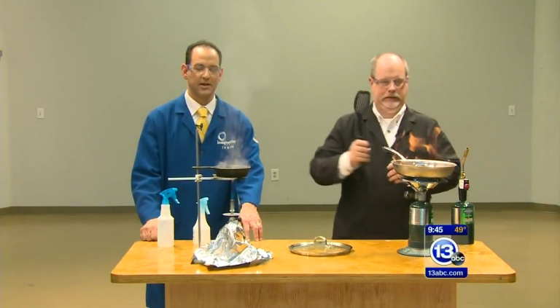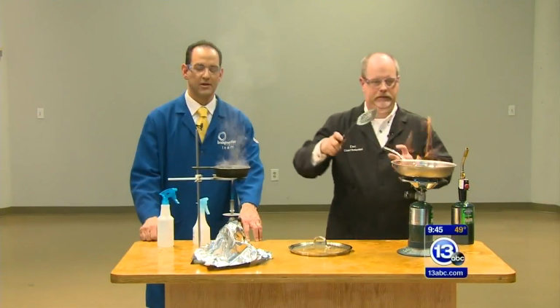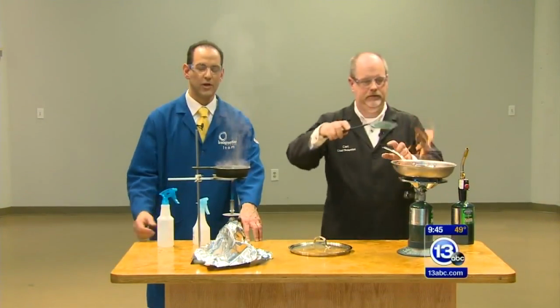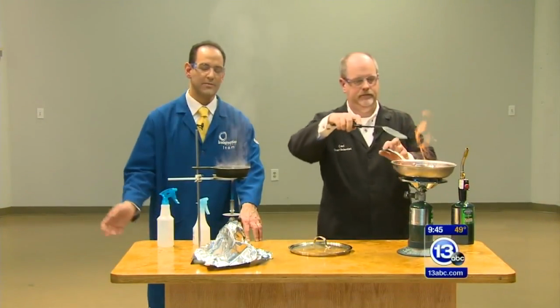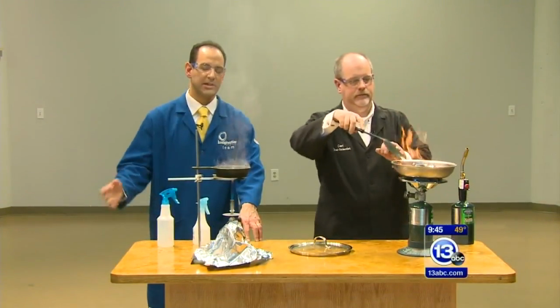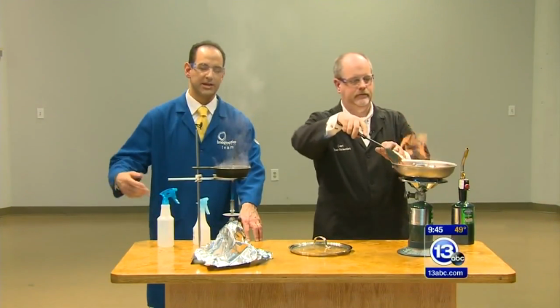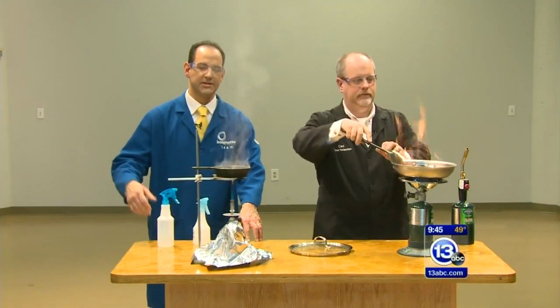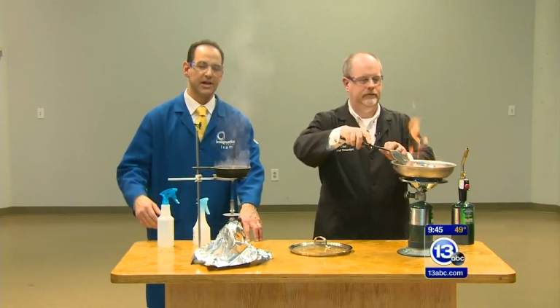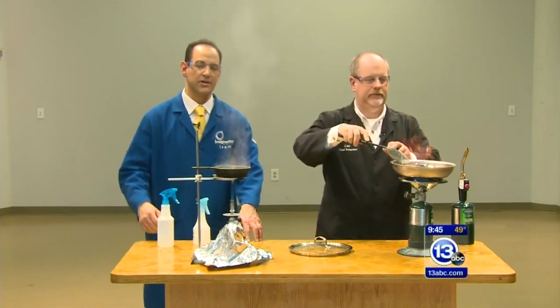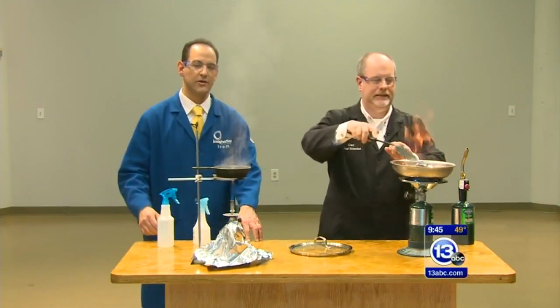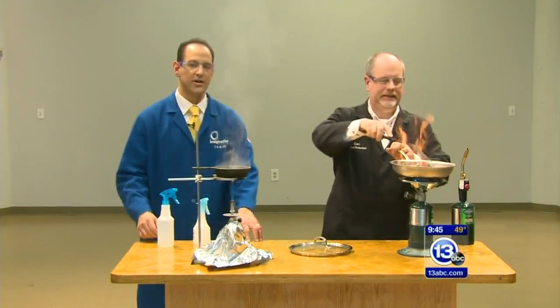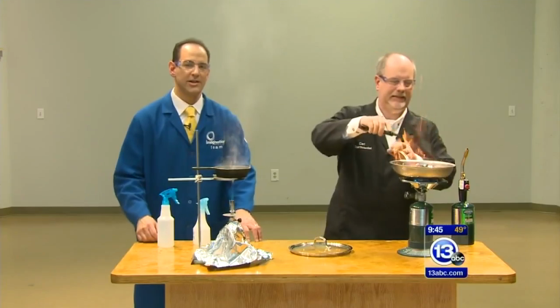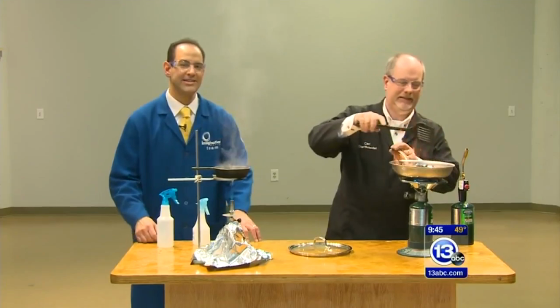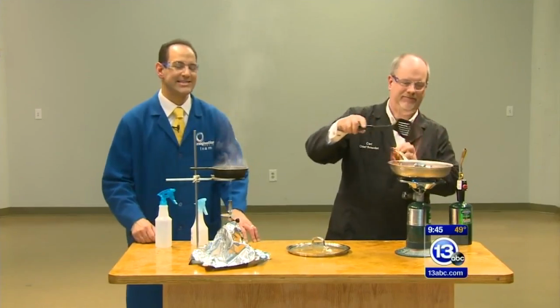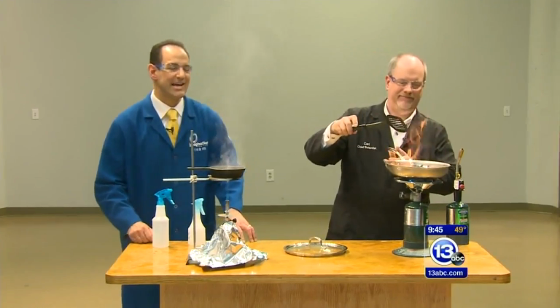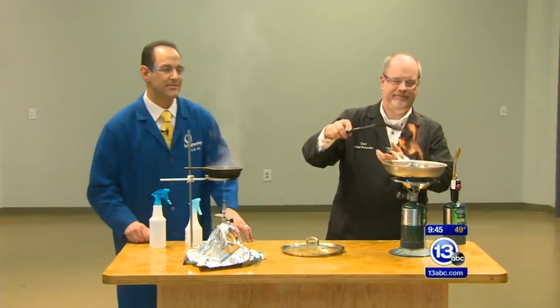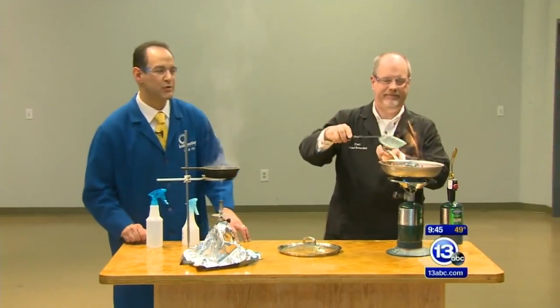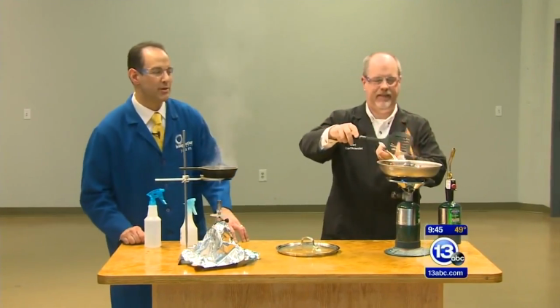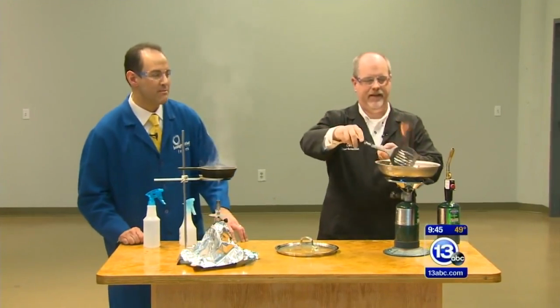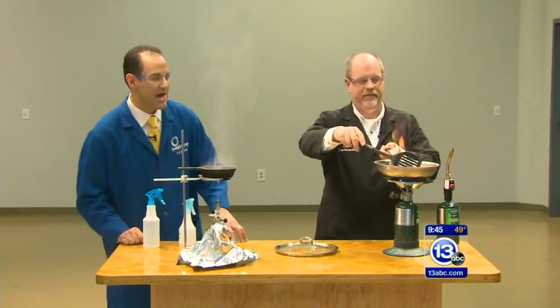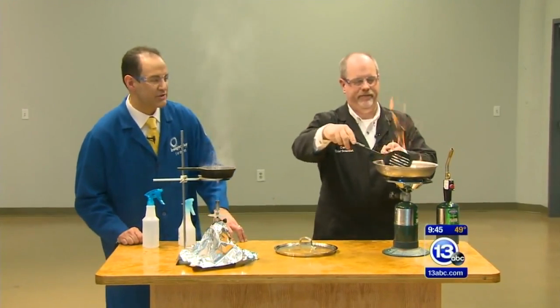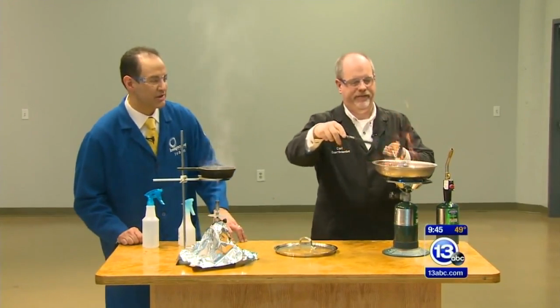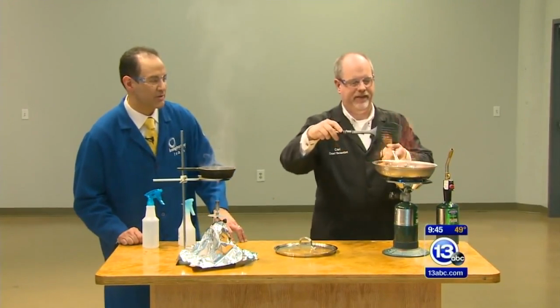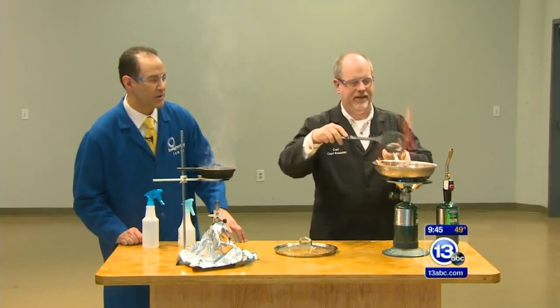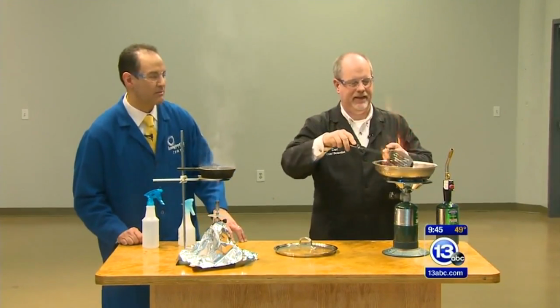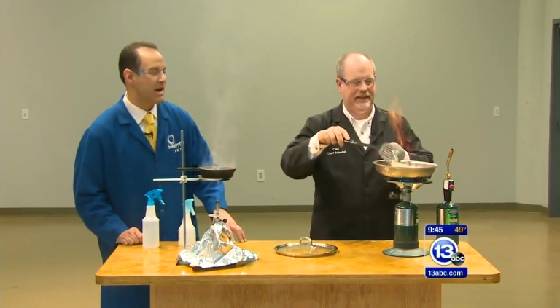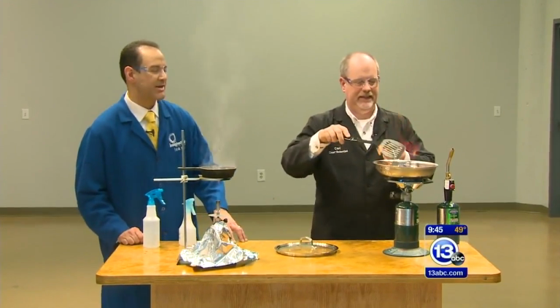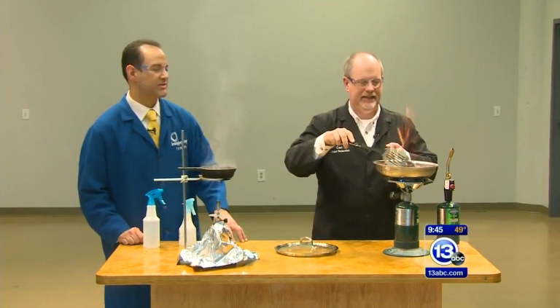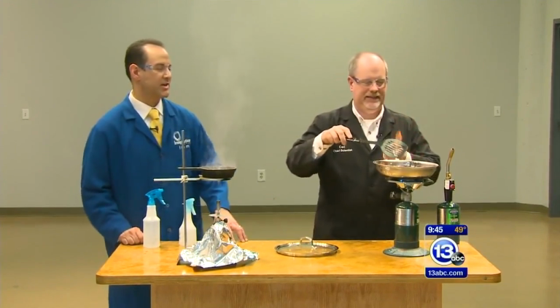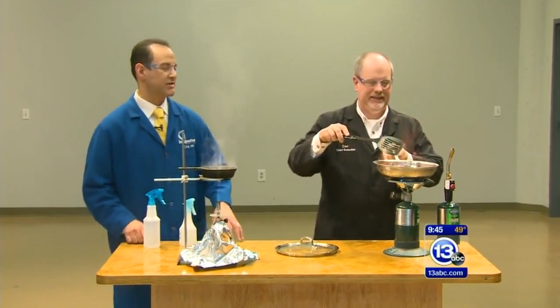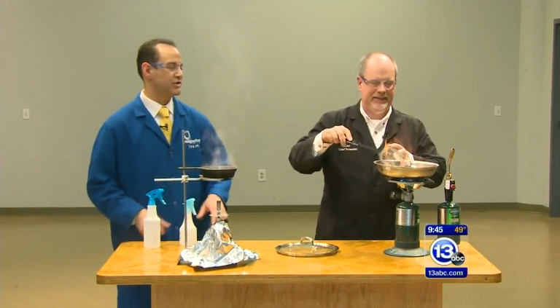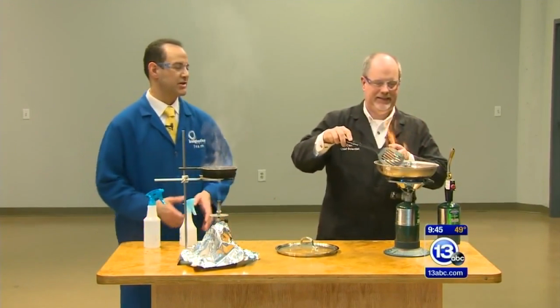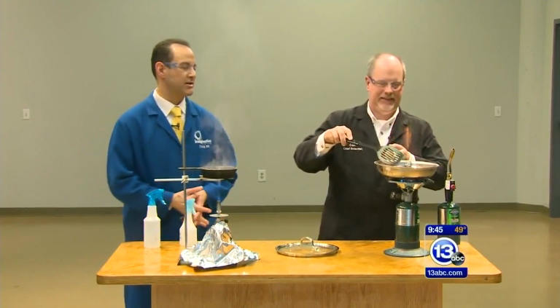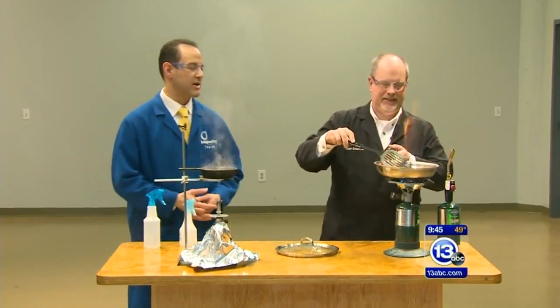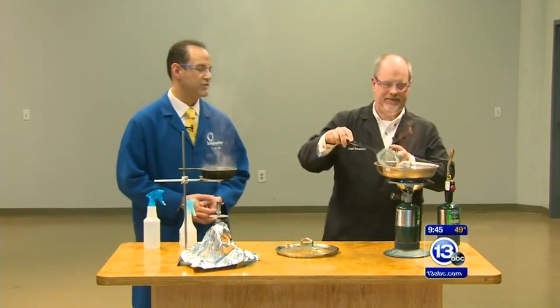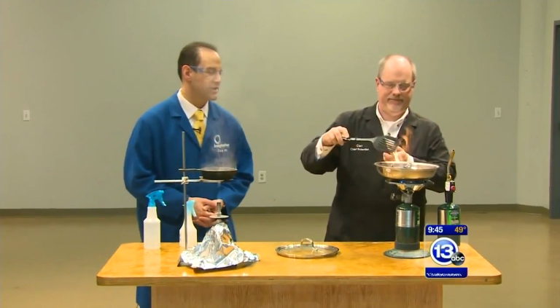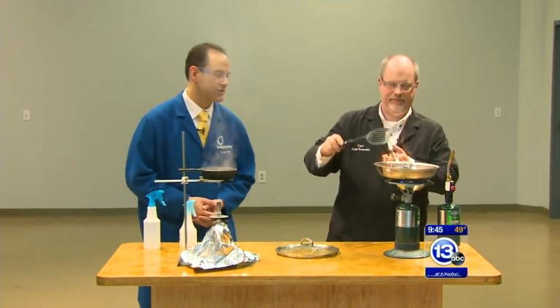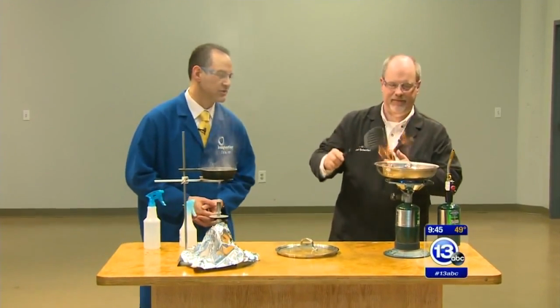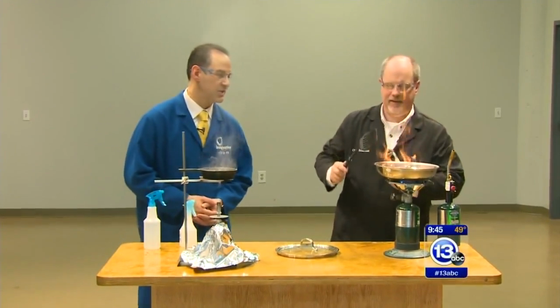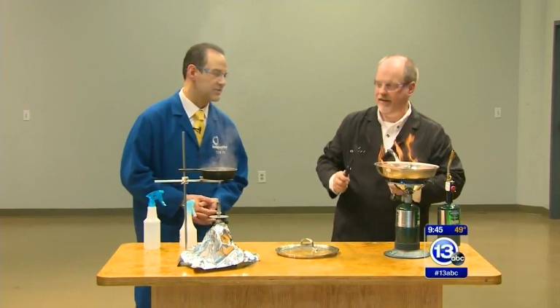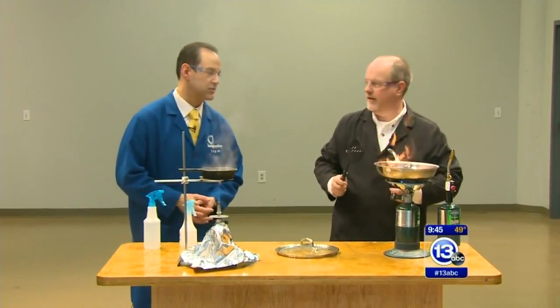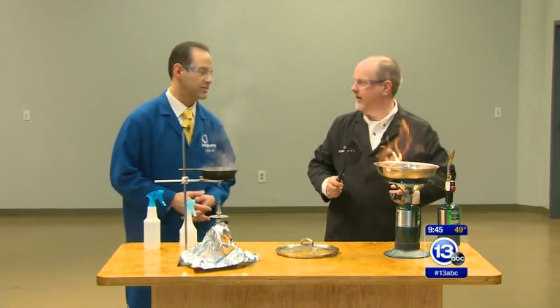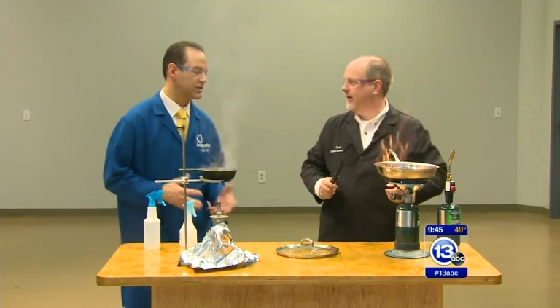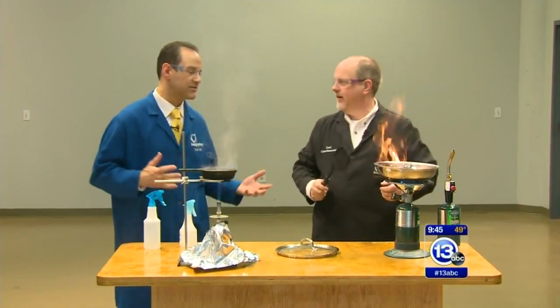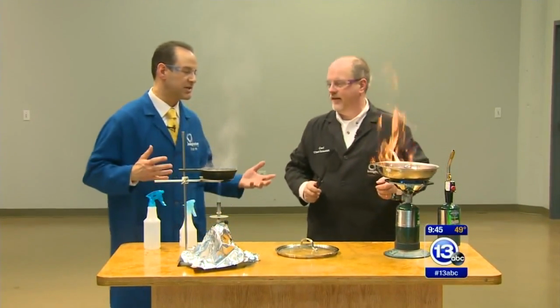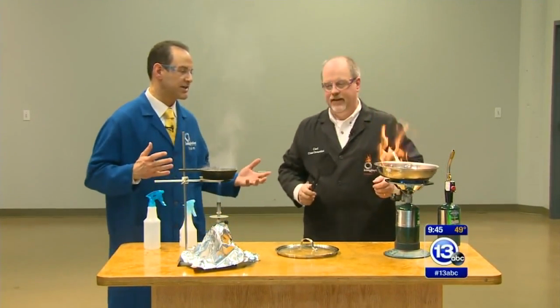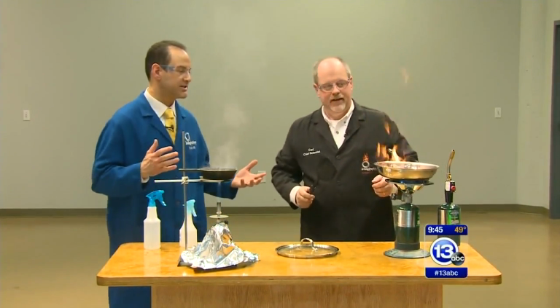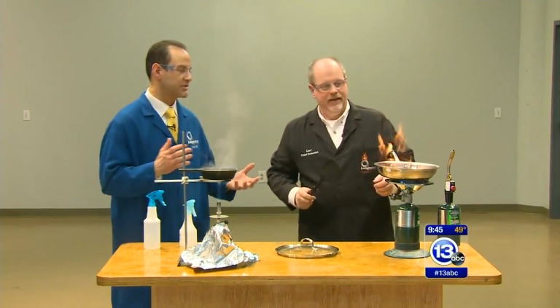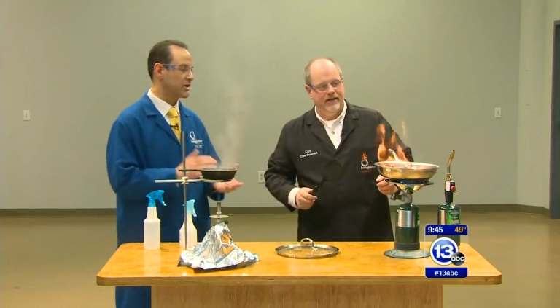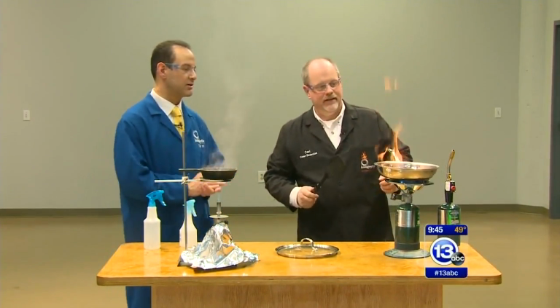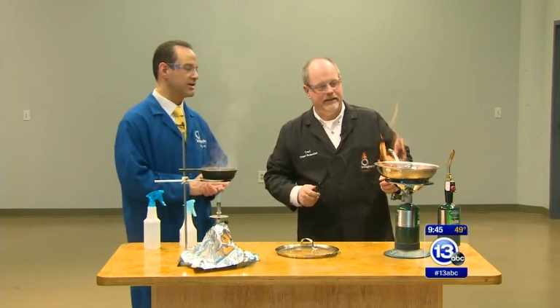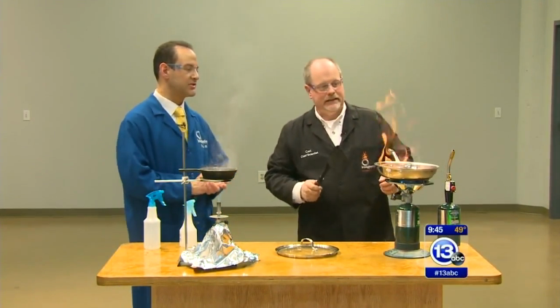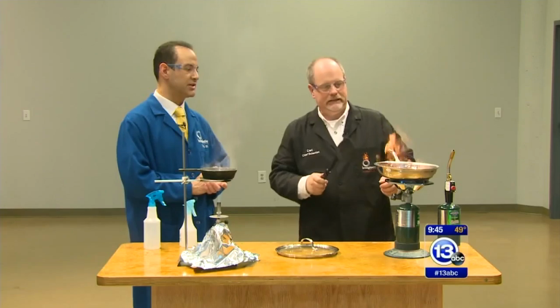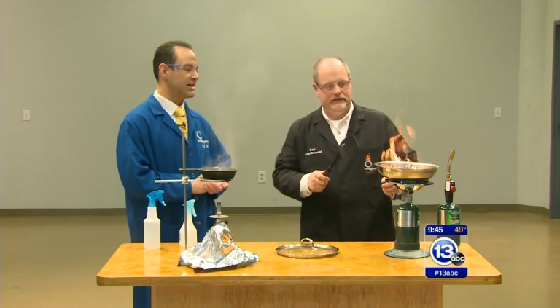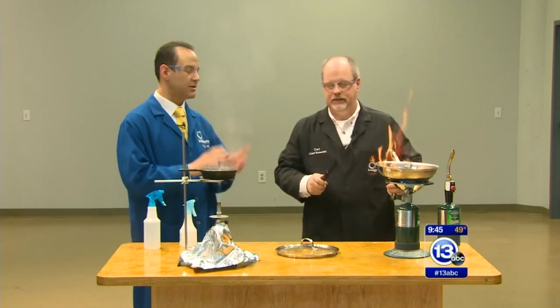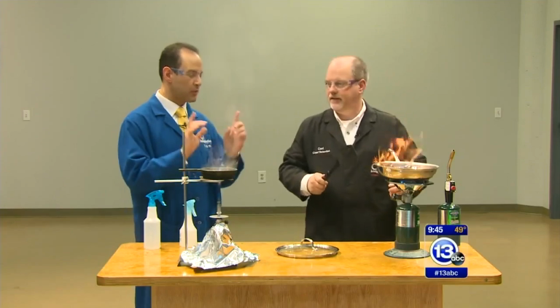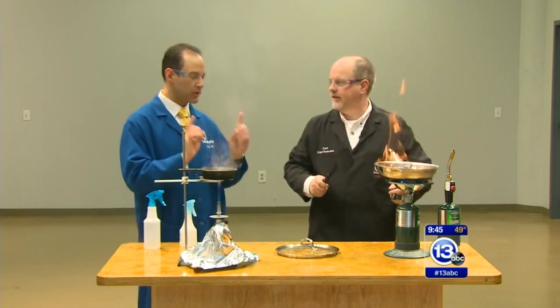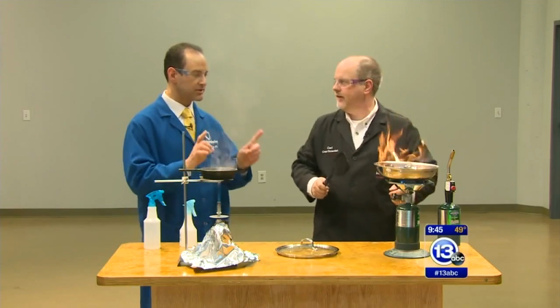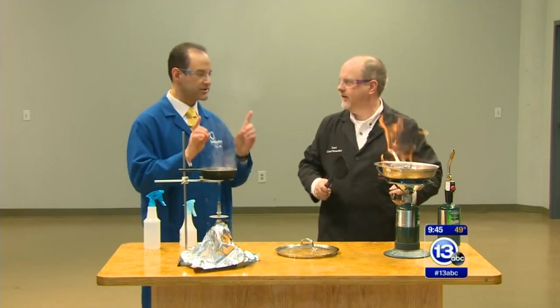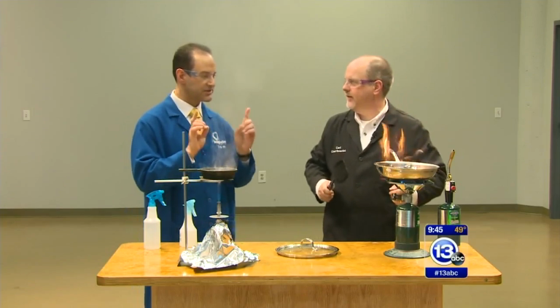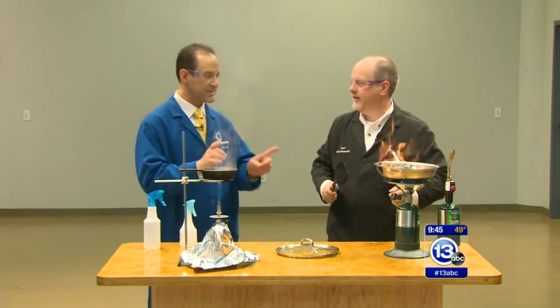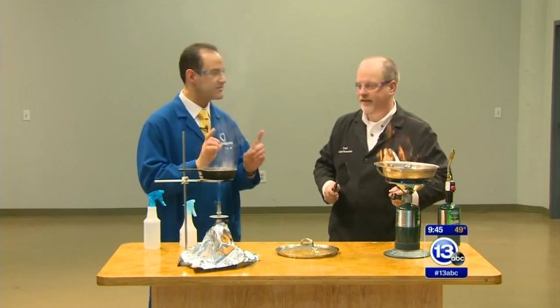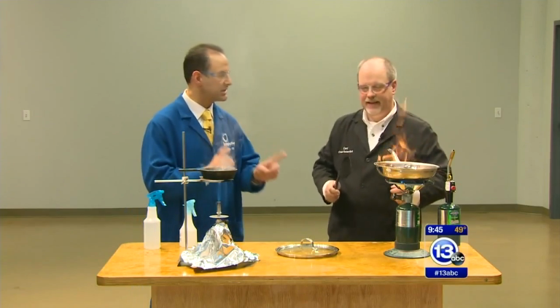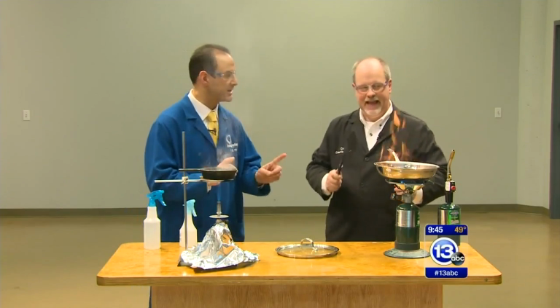Grab the kids and gather around. It is time to imagine it. We are backstage at the Imagination Station with the chief scientist Carl Nelson and an important safety lesson.